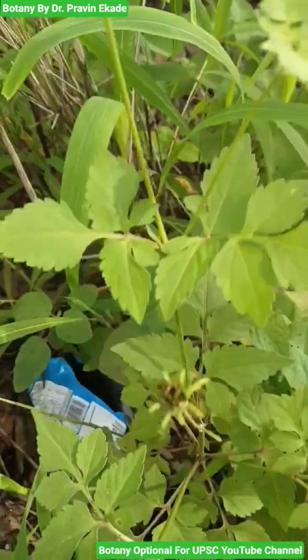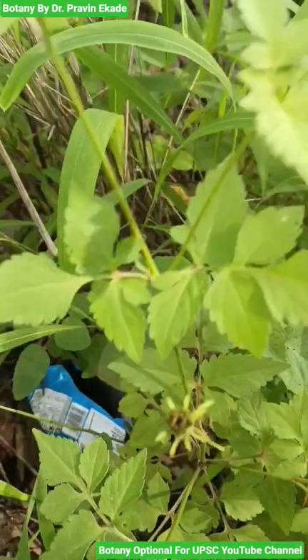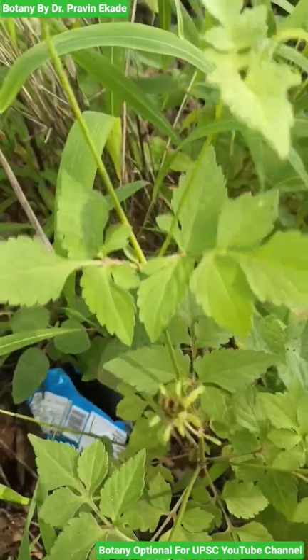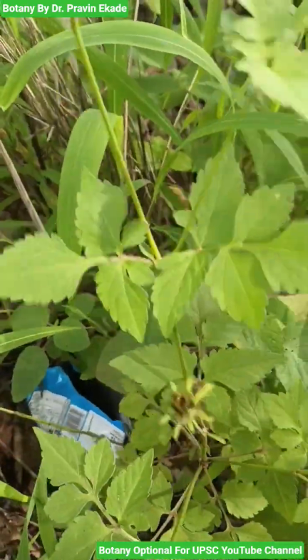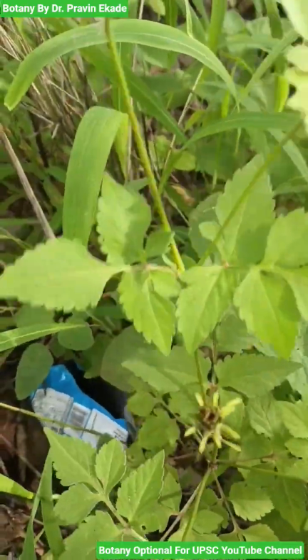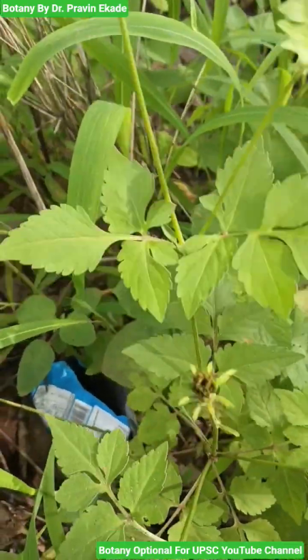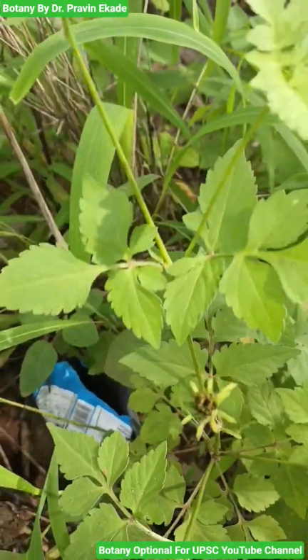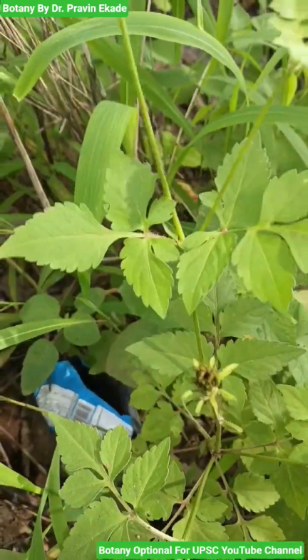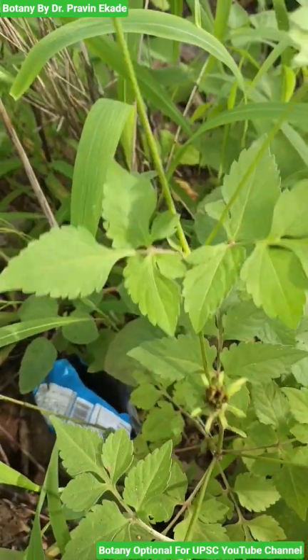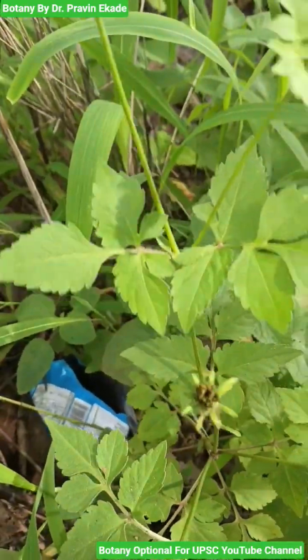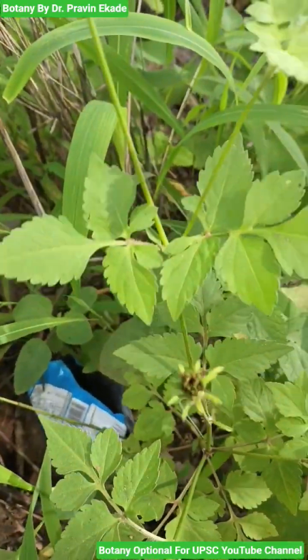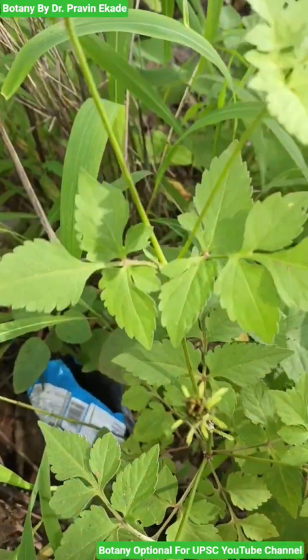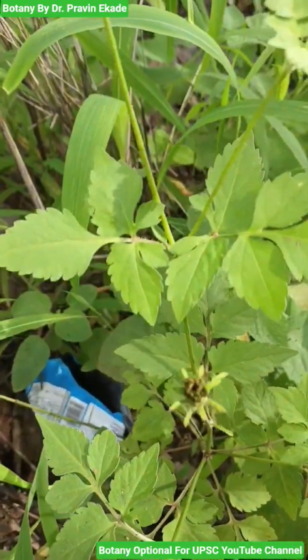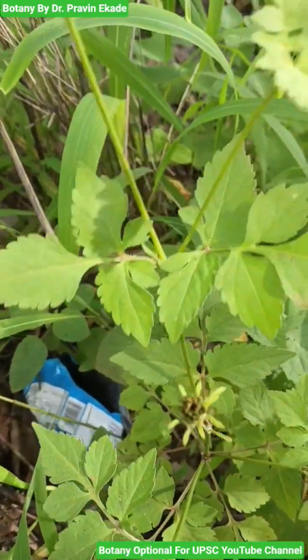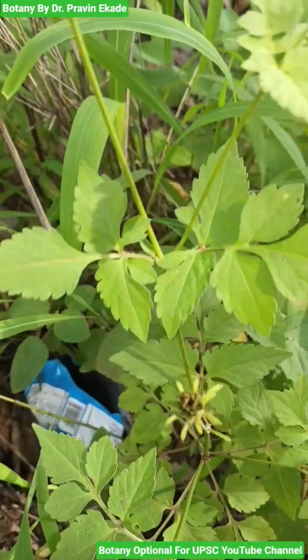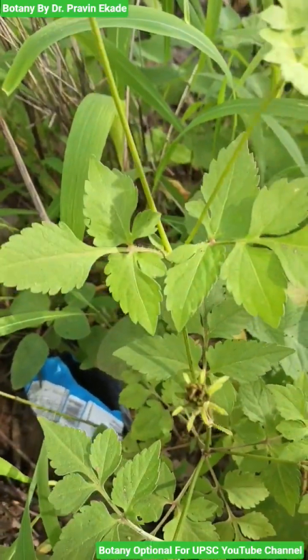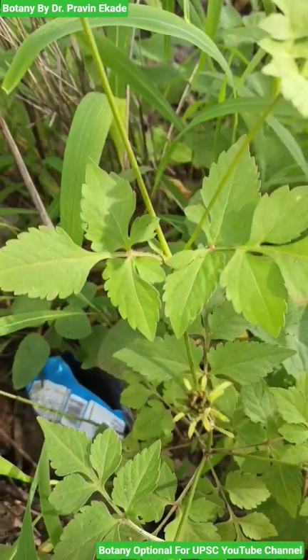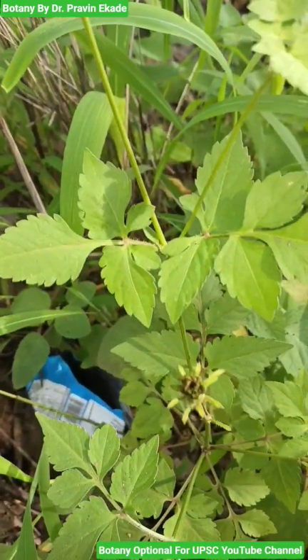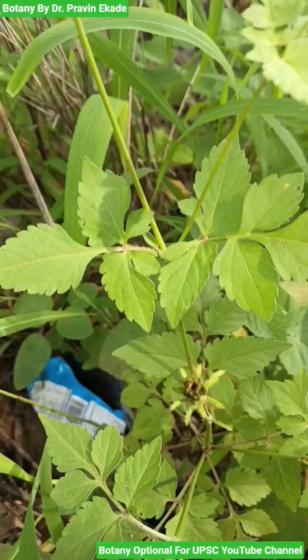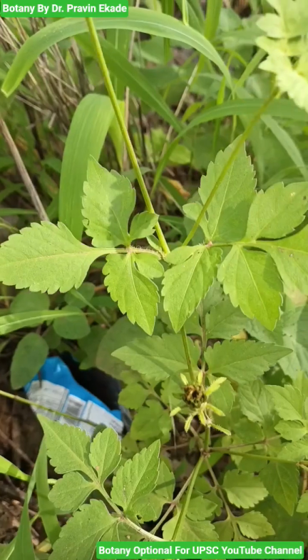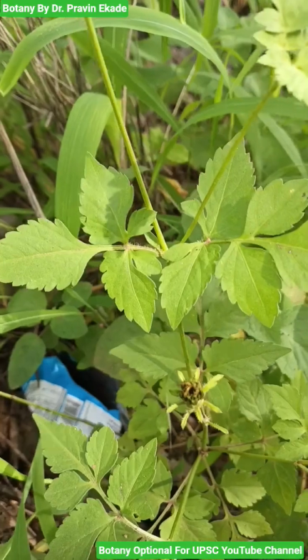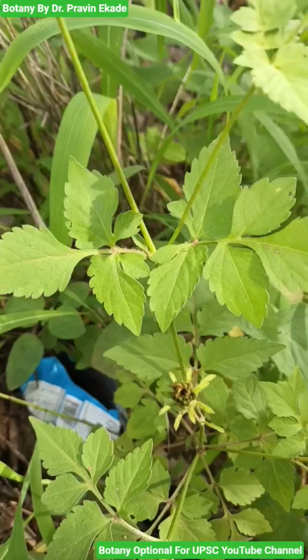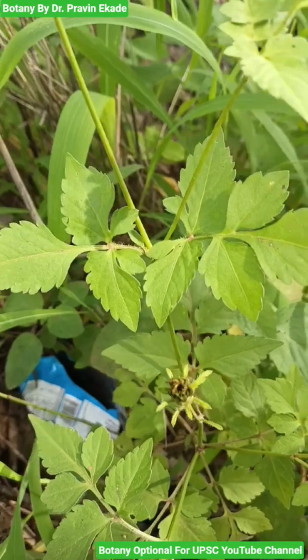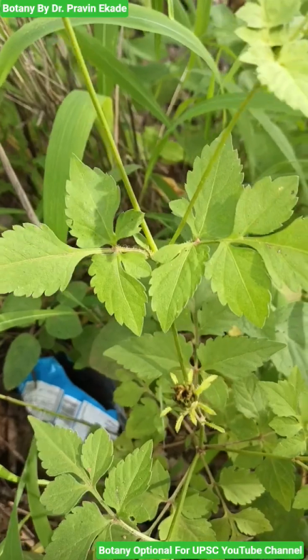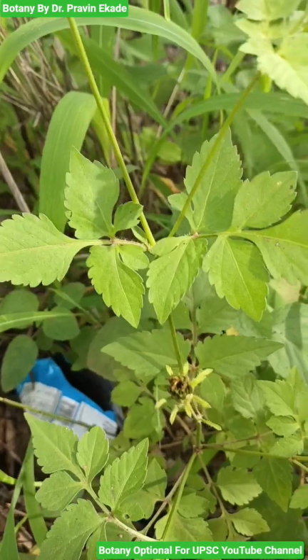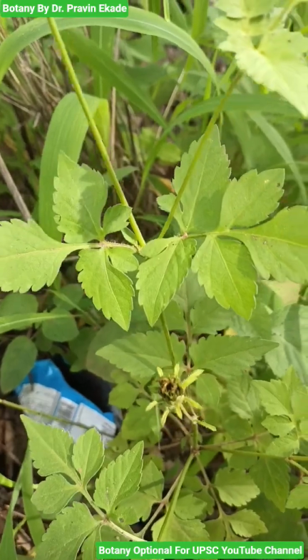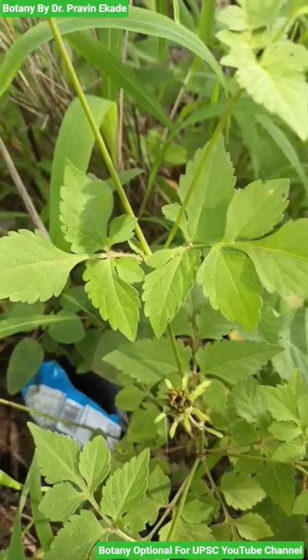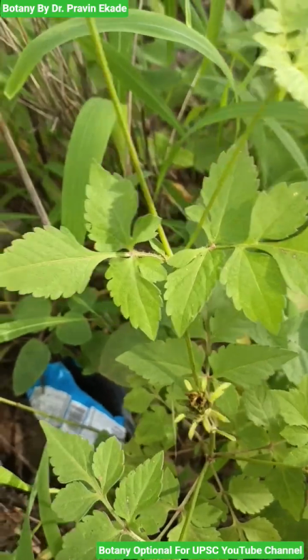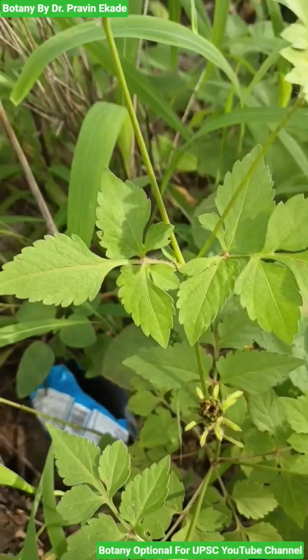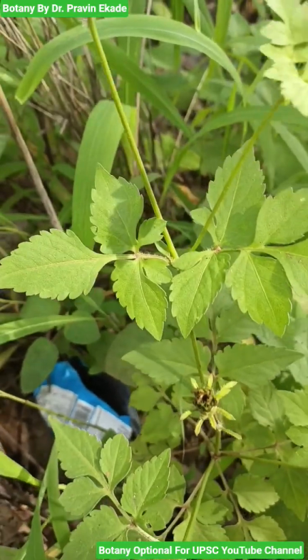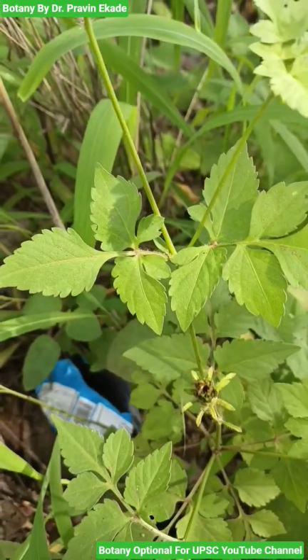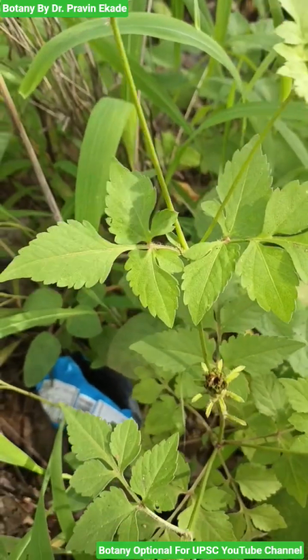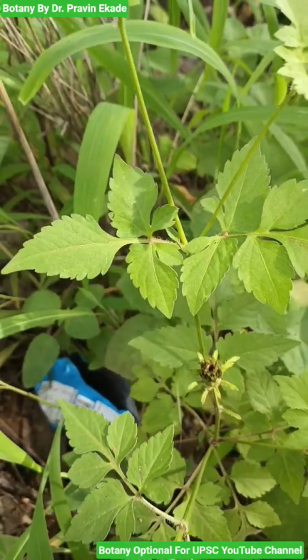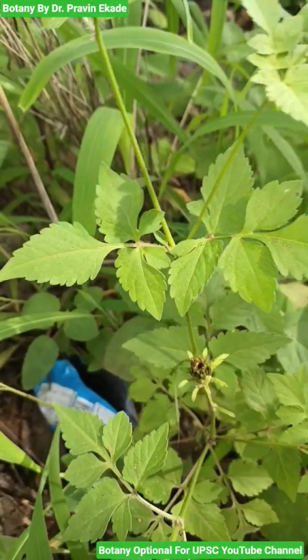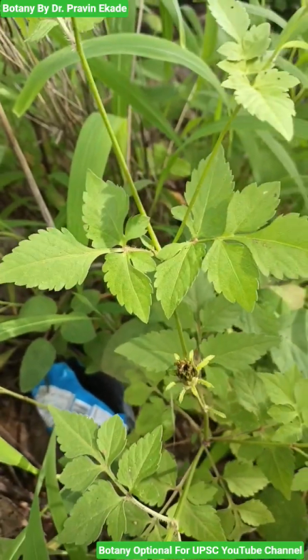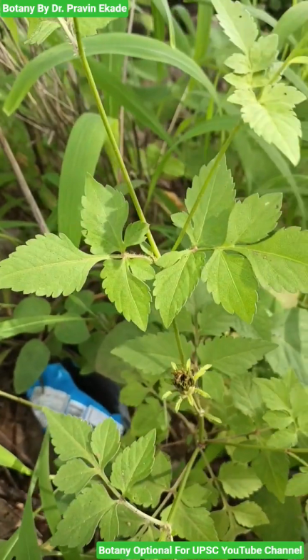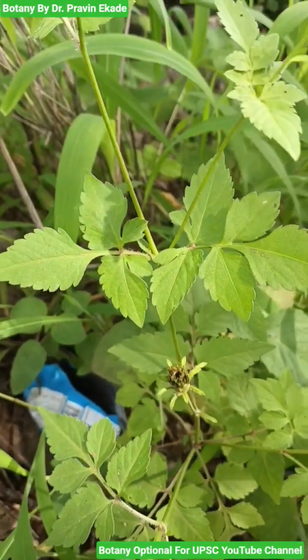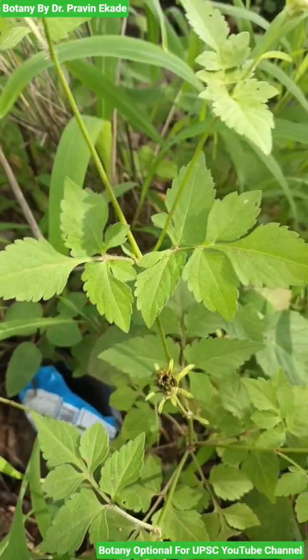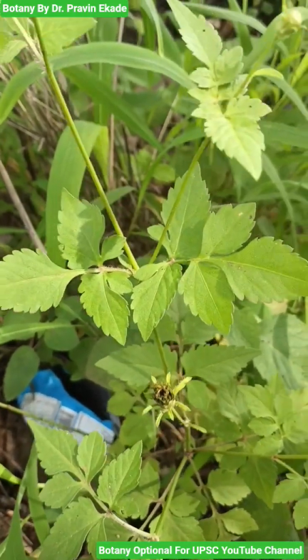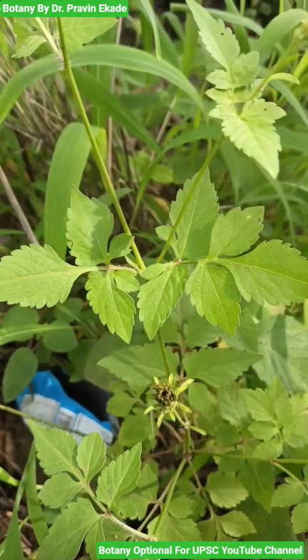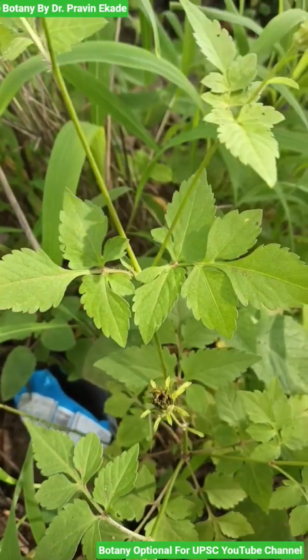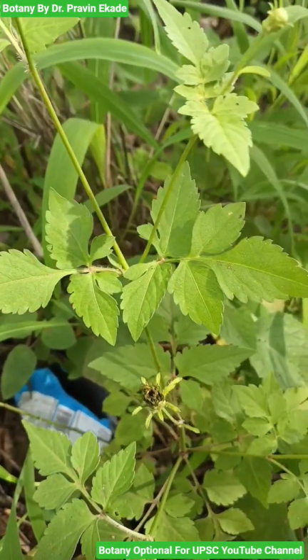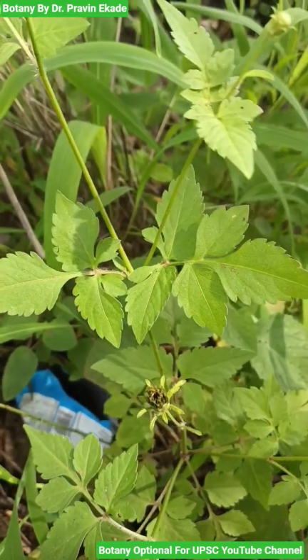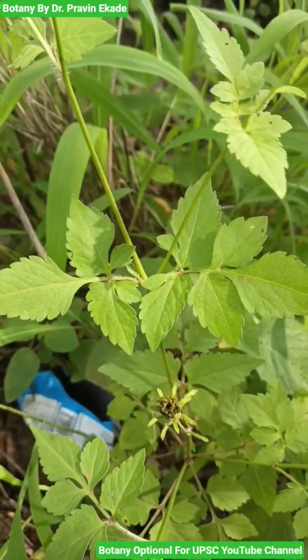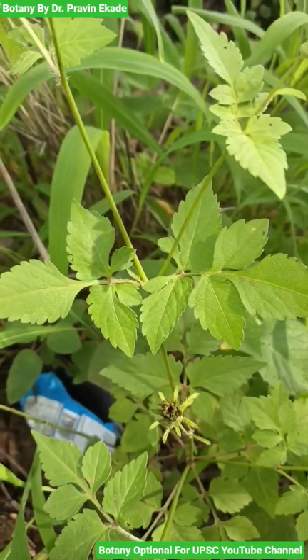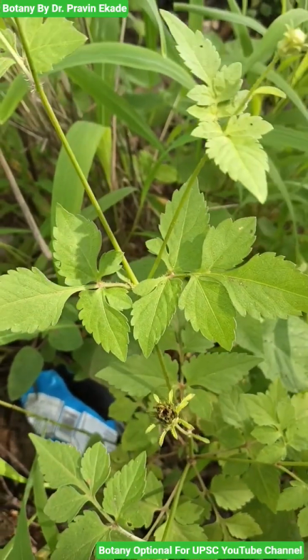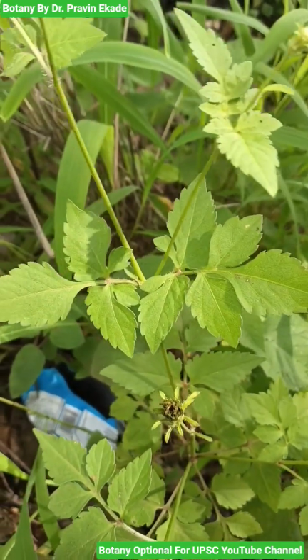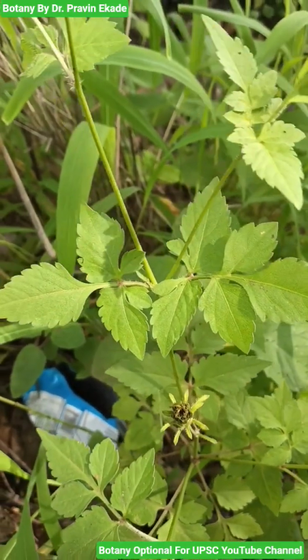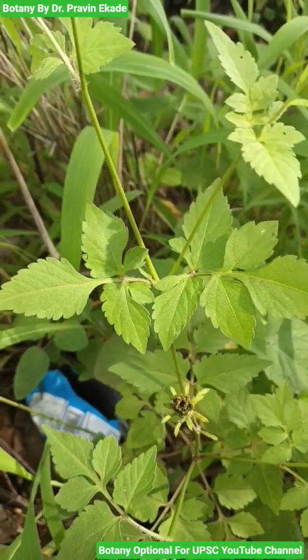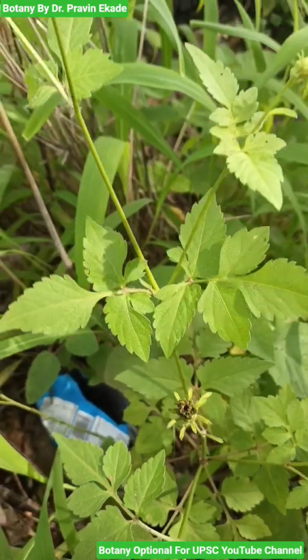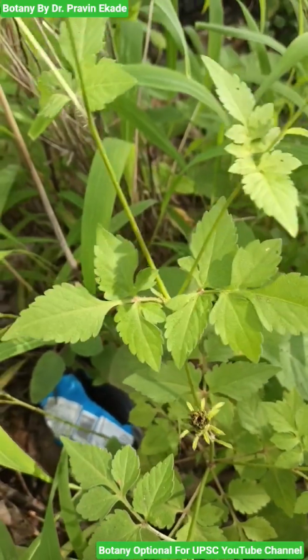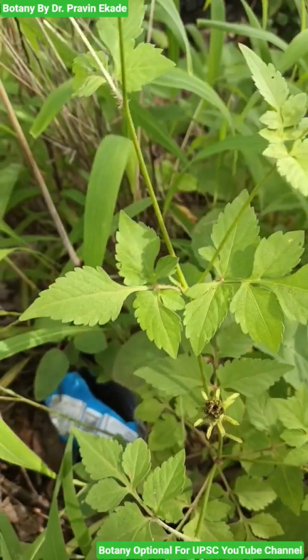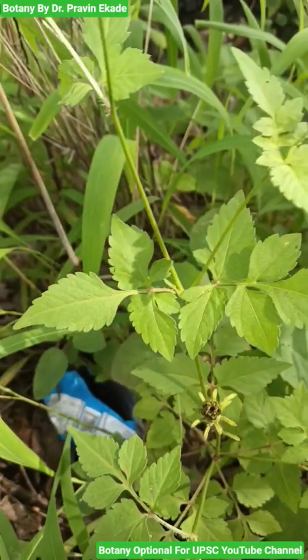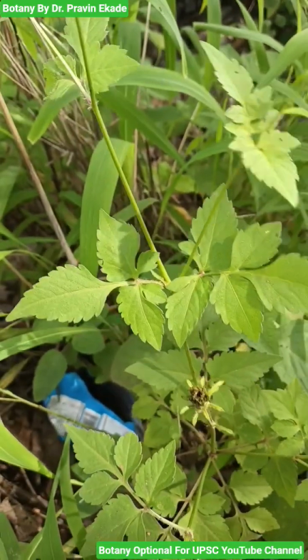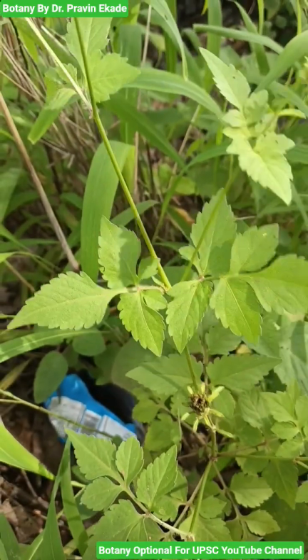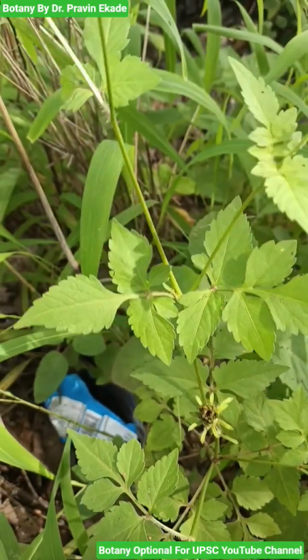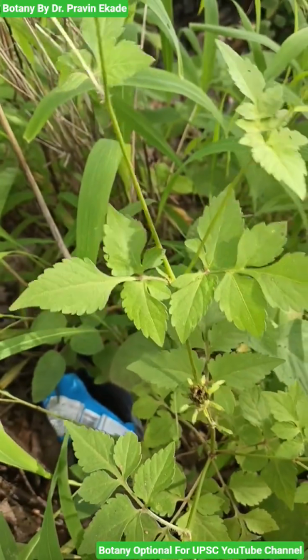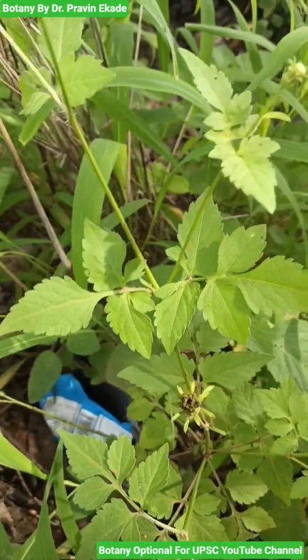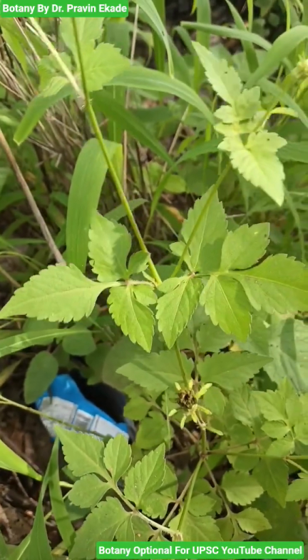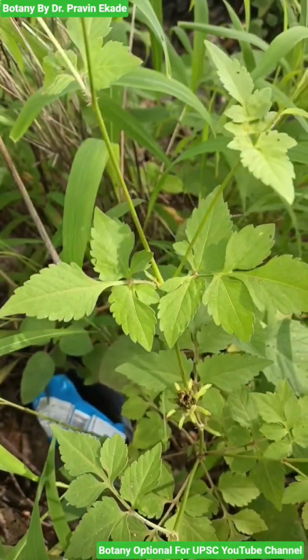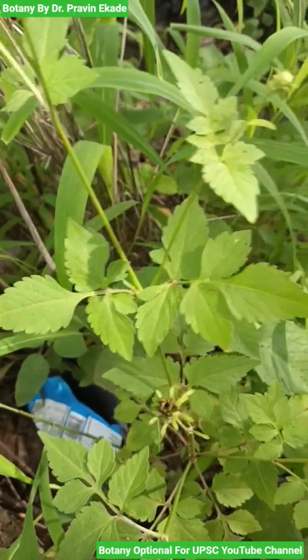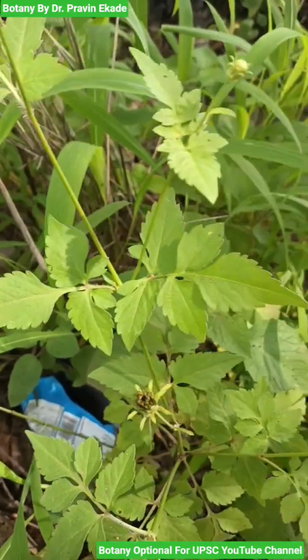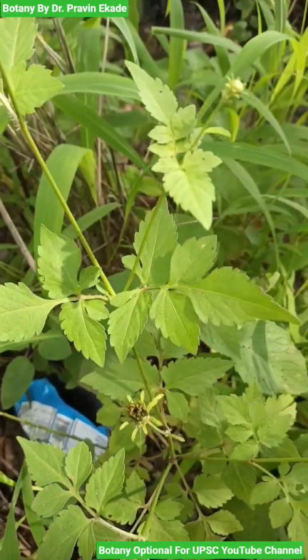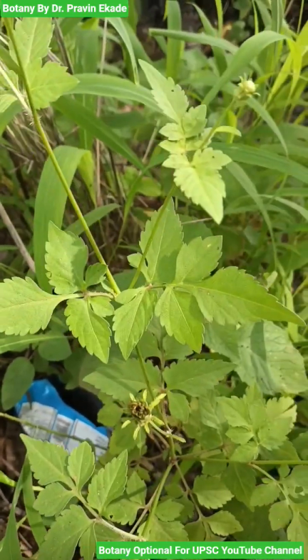The leaves have opposite phyllotaxia and they are pinnately compound. They have 3 to 5 foliates.